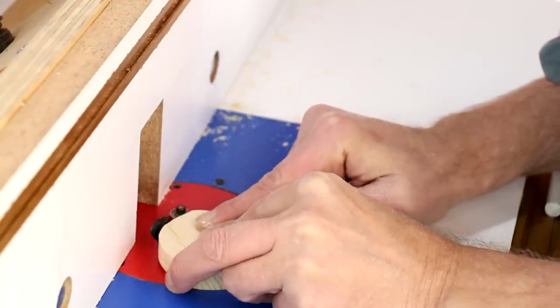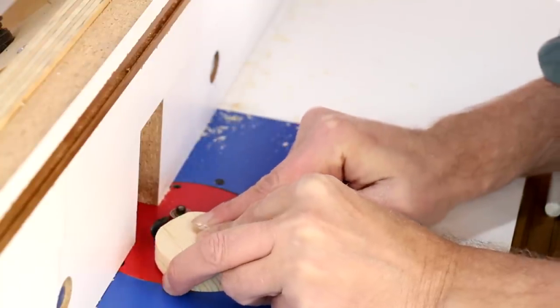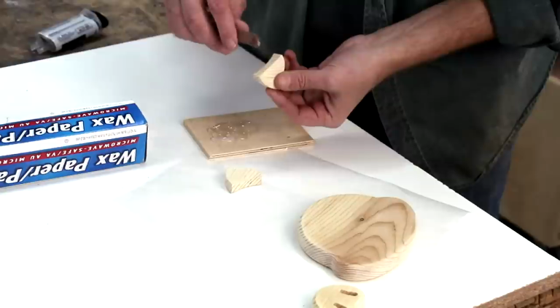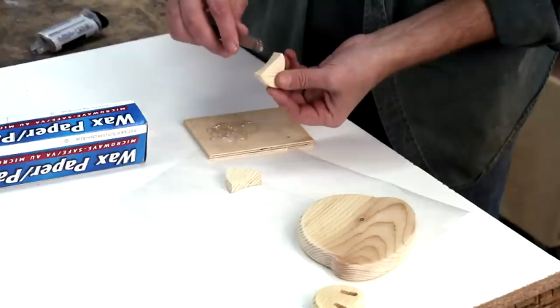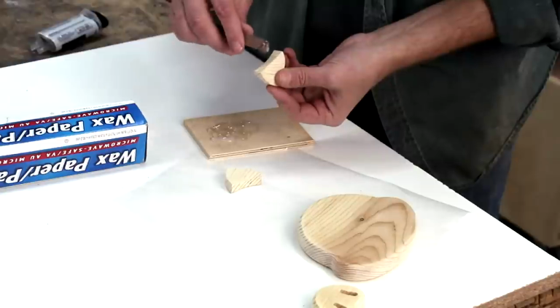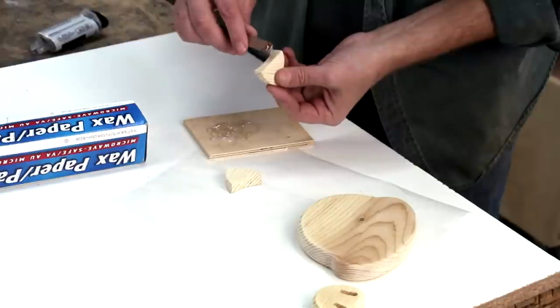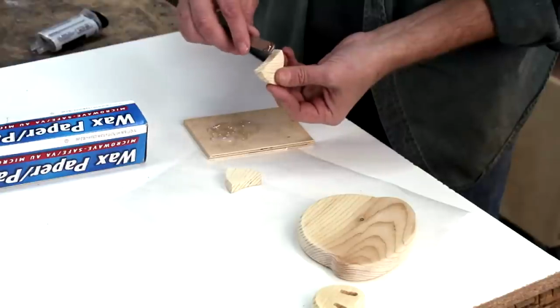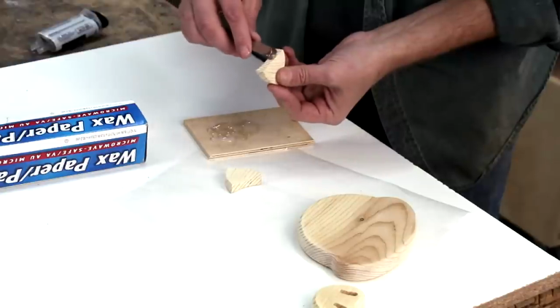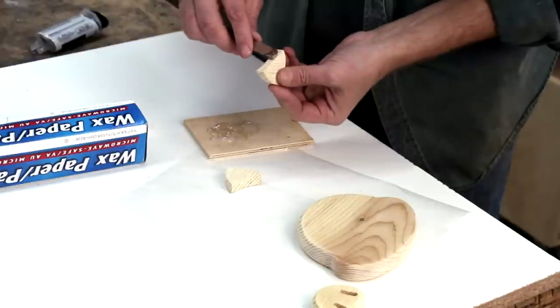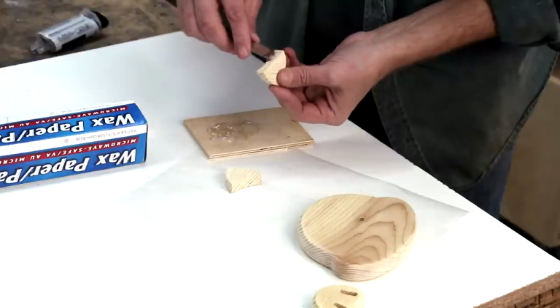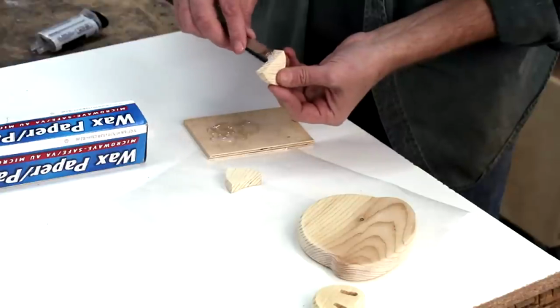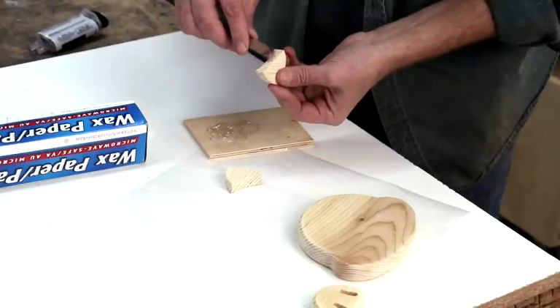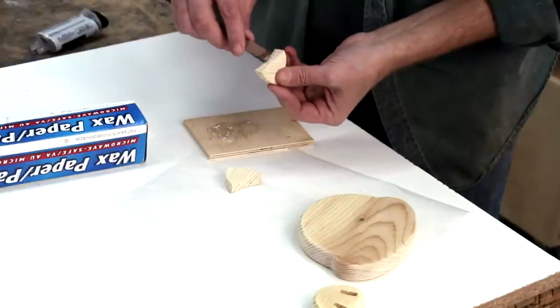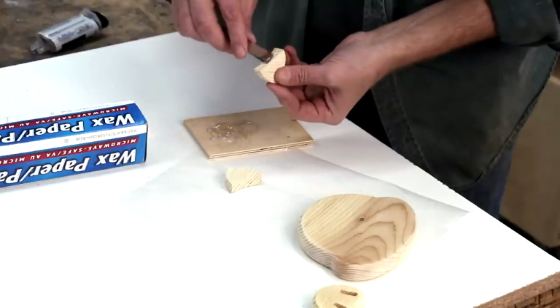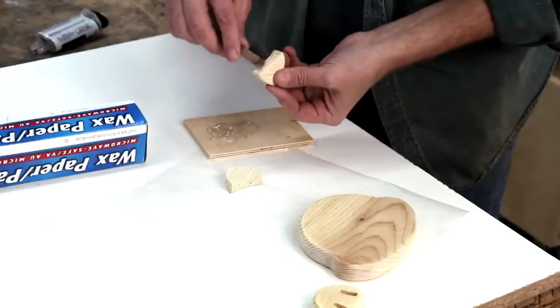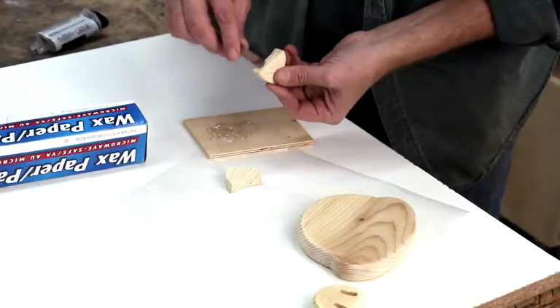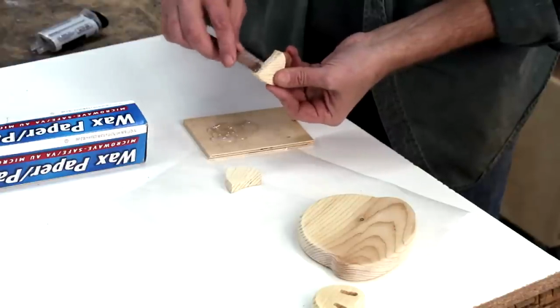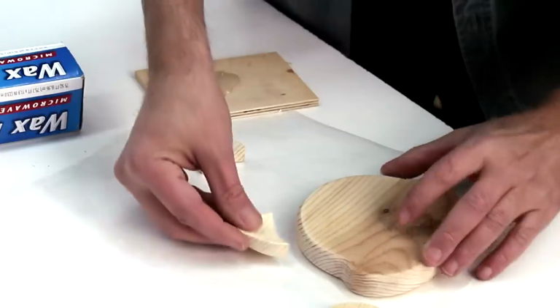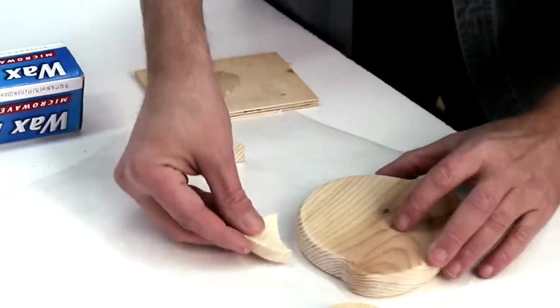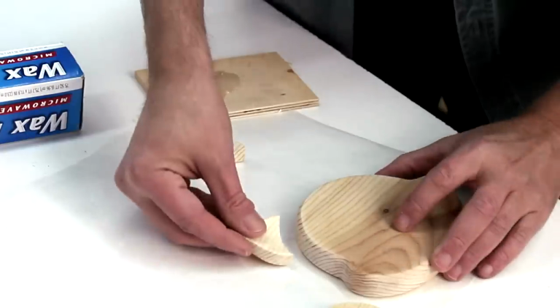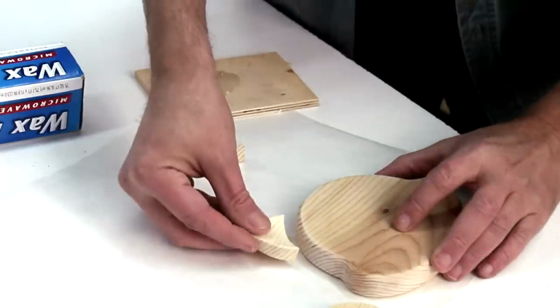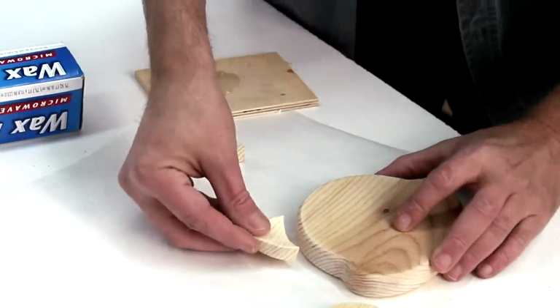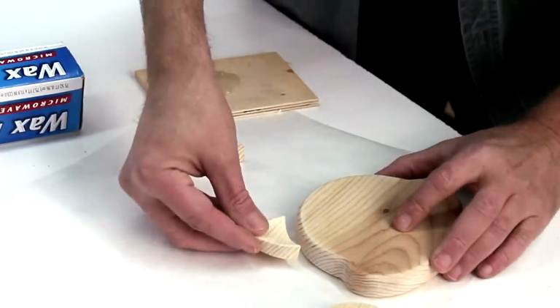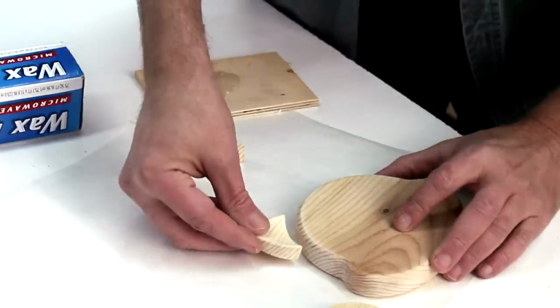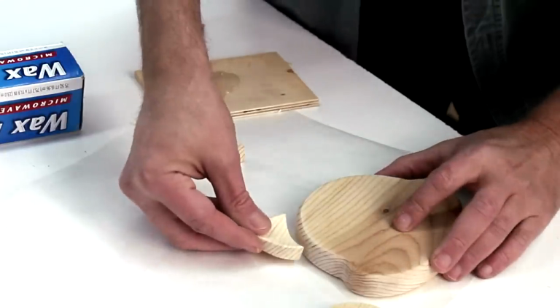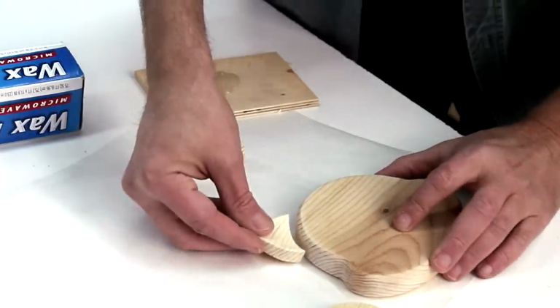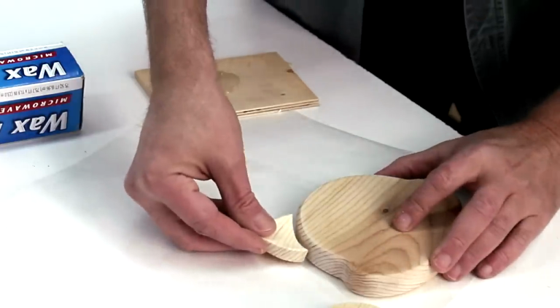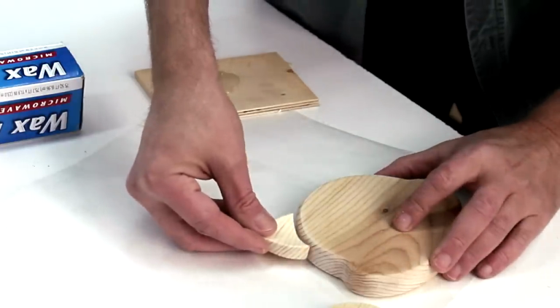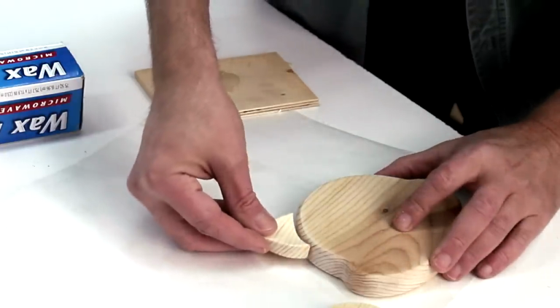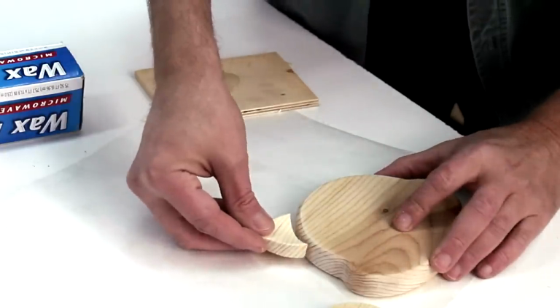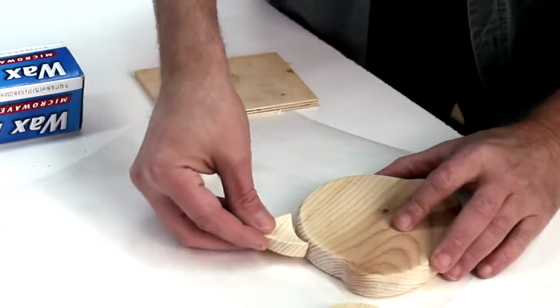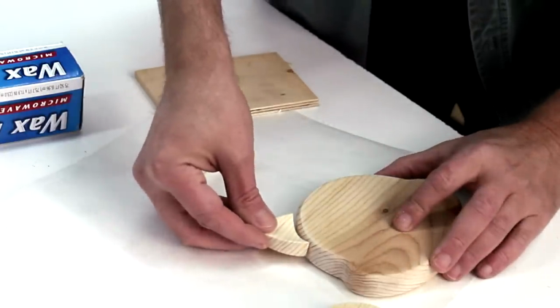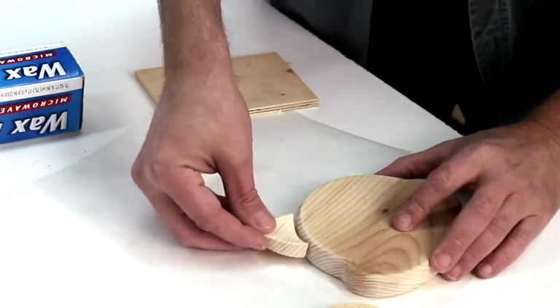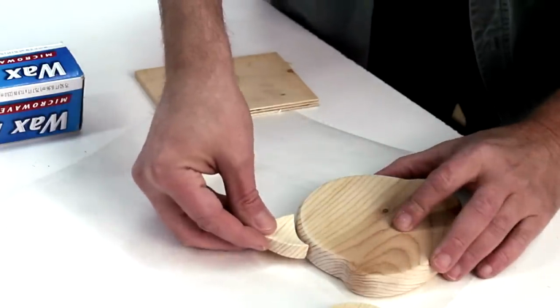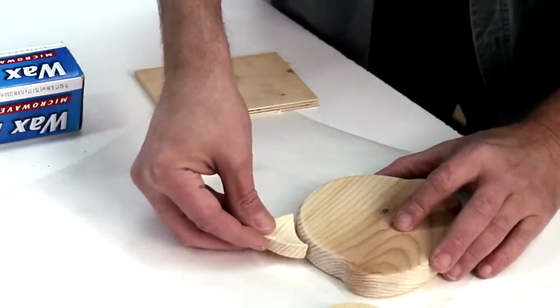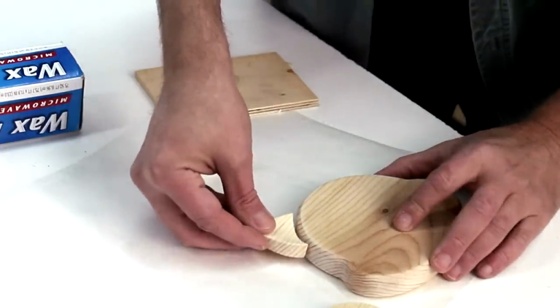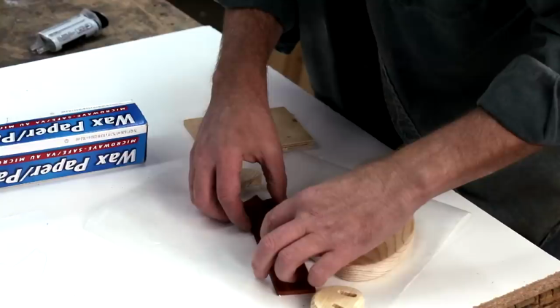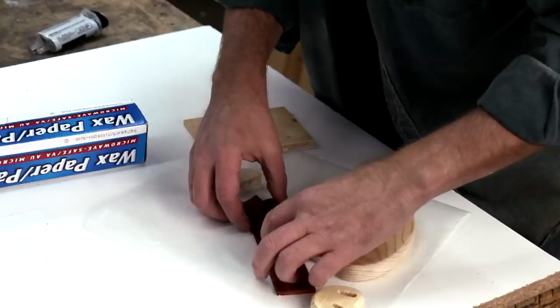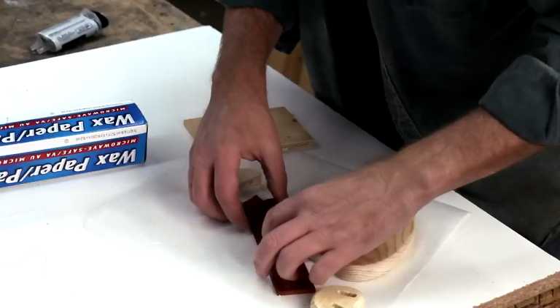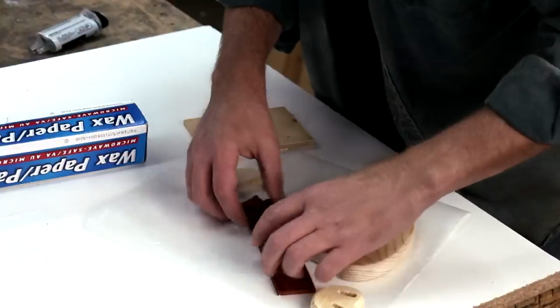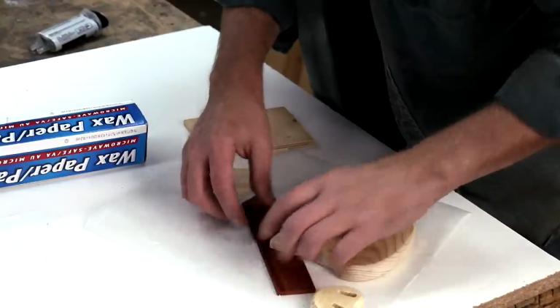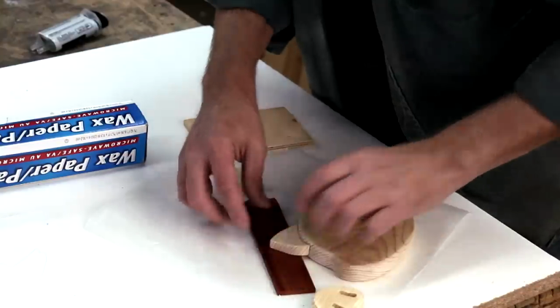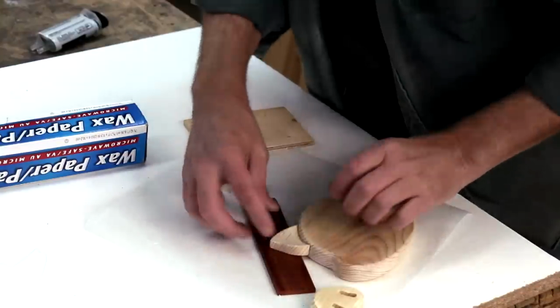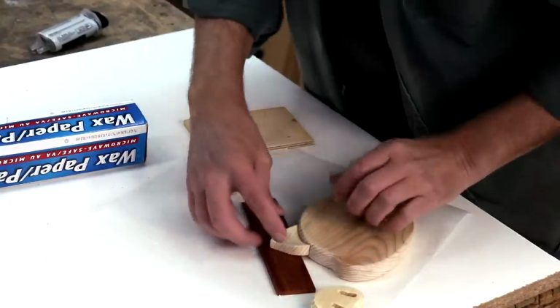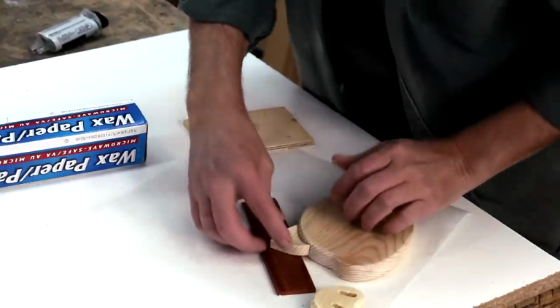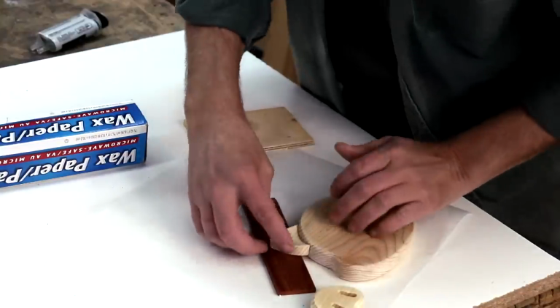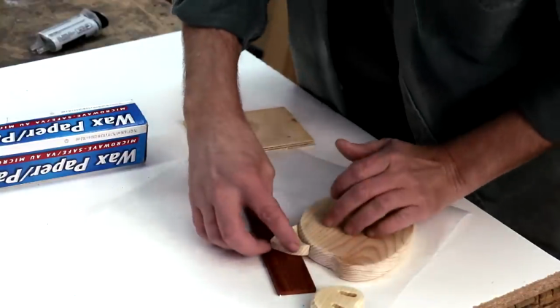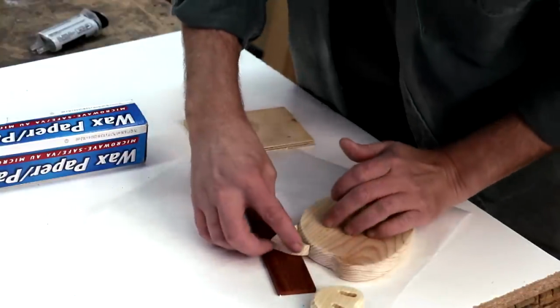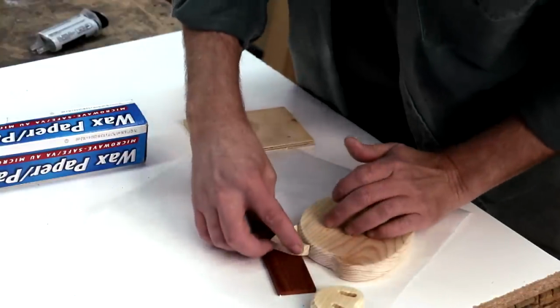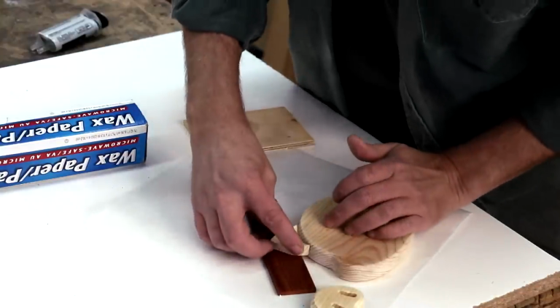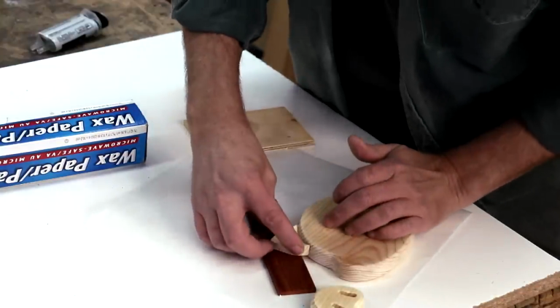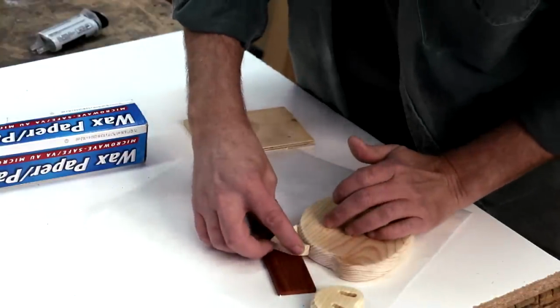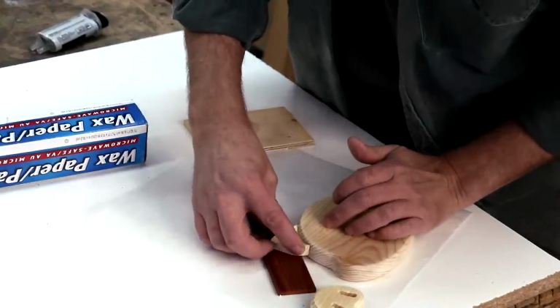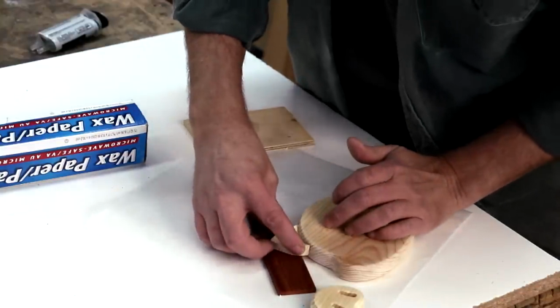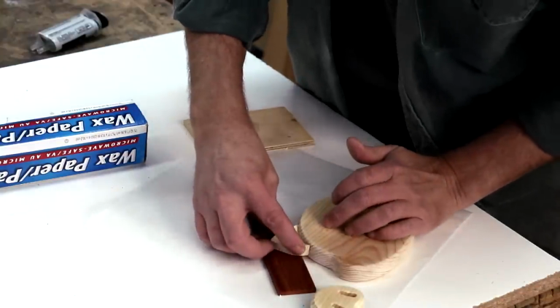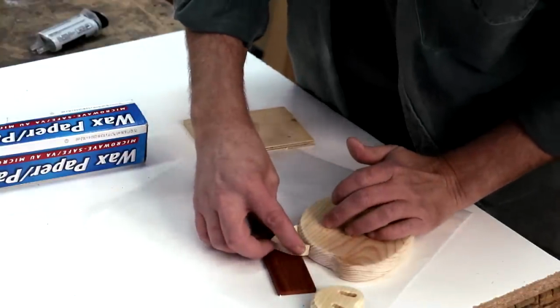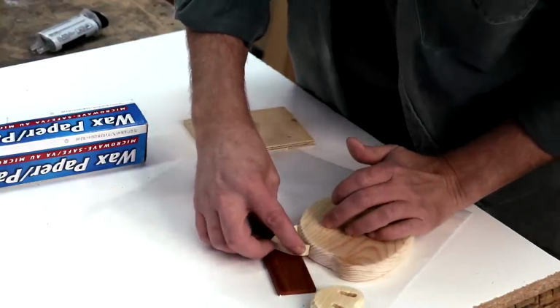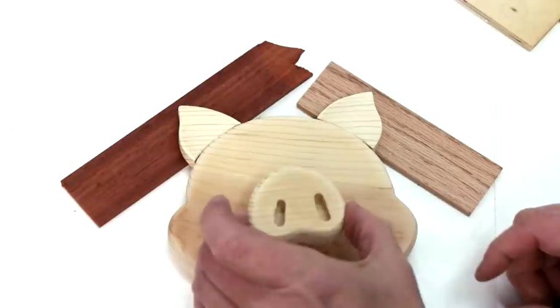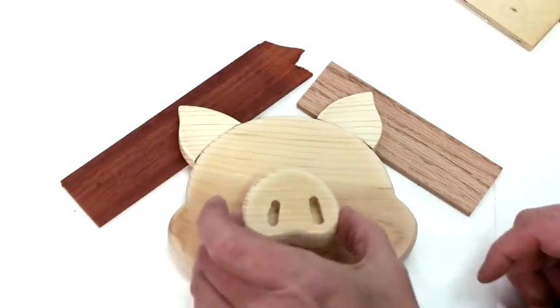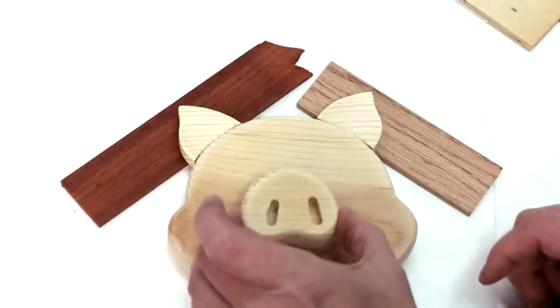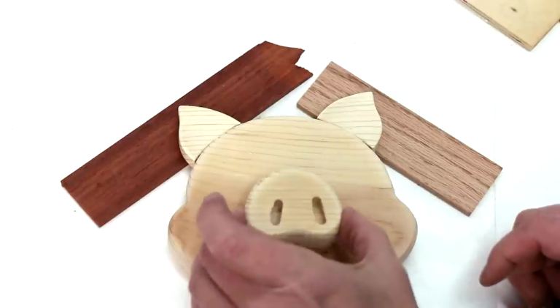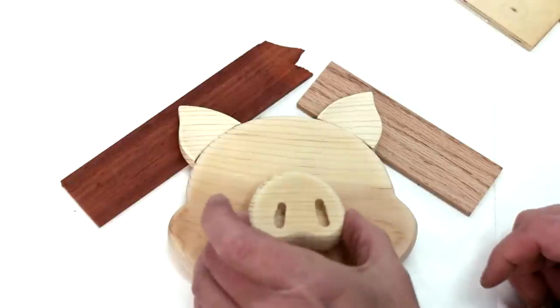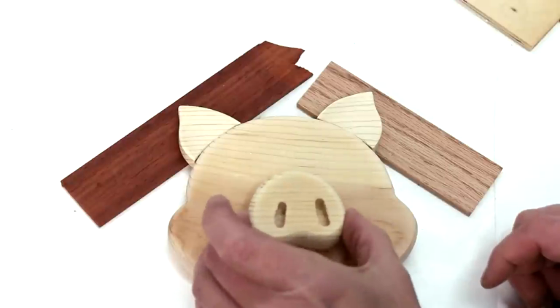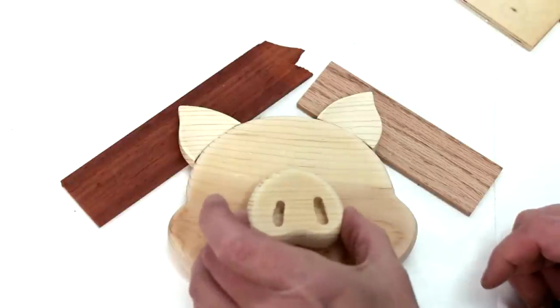I'm going to epoxy his ears onto his head. And look at his nose too.